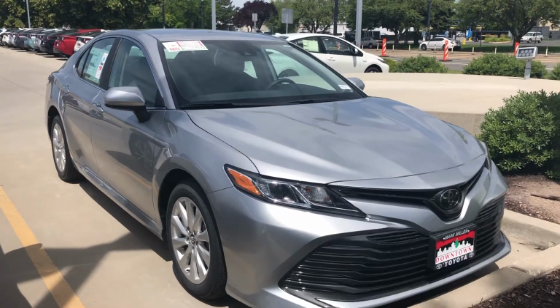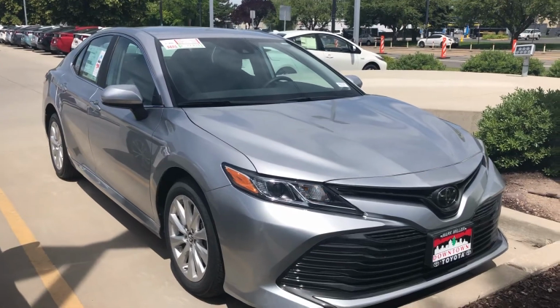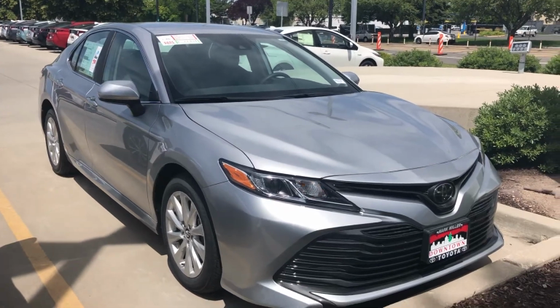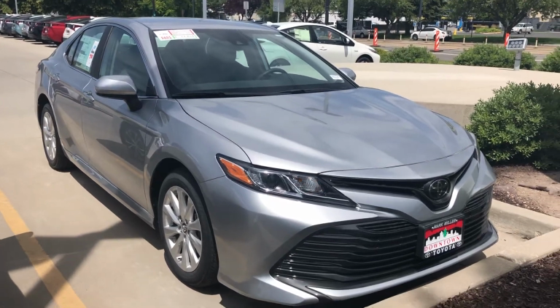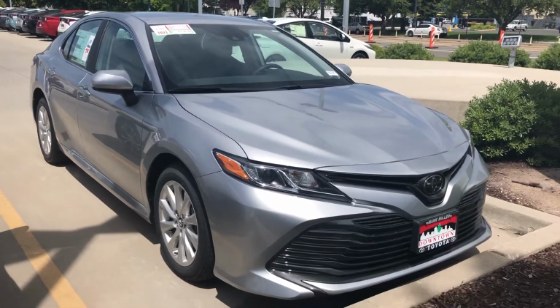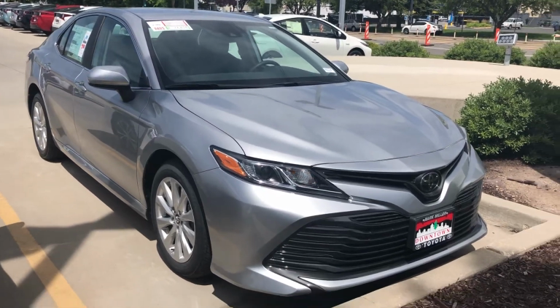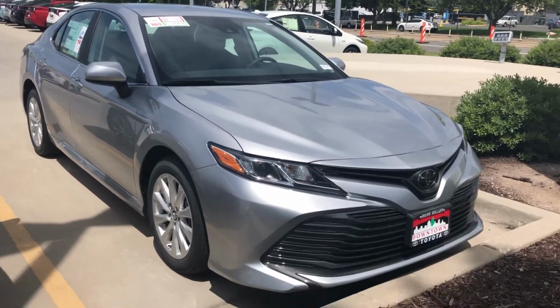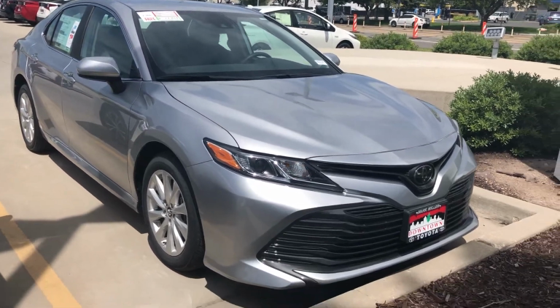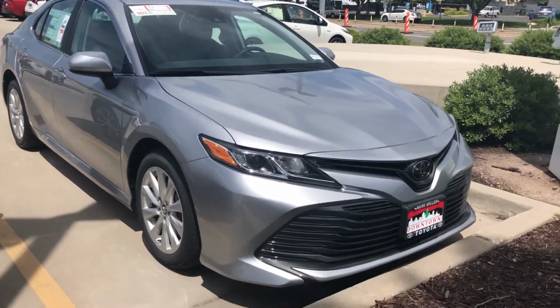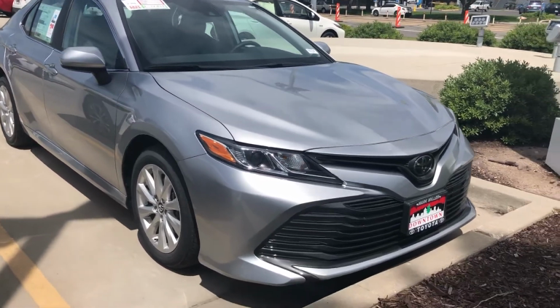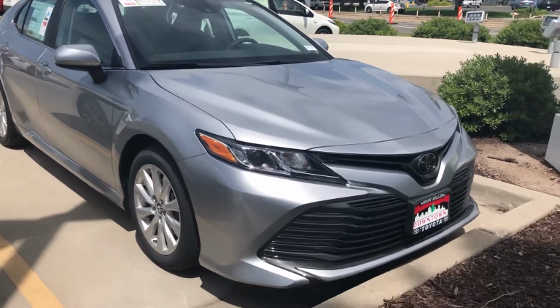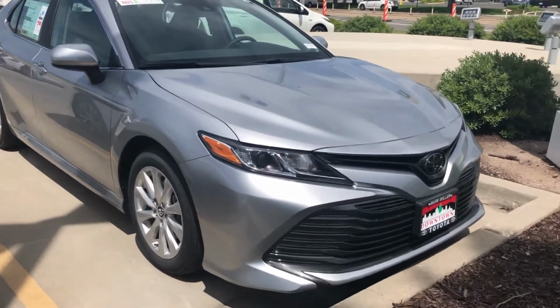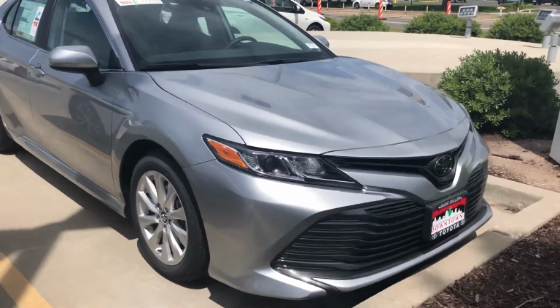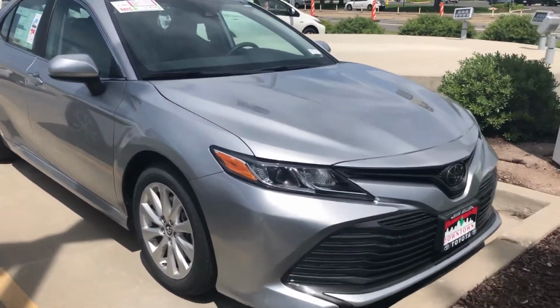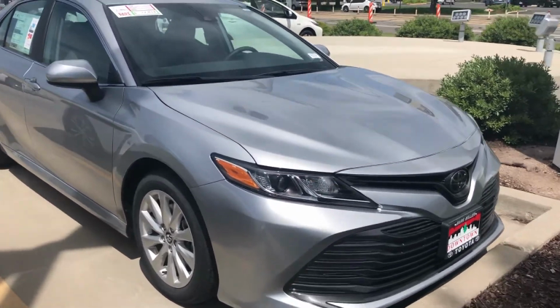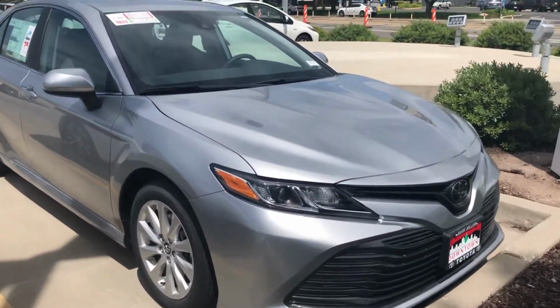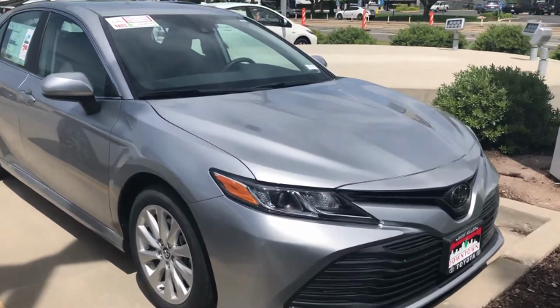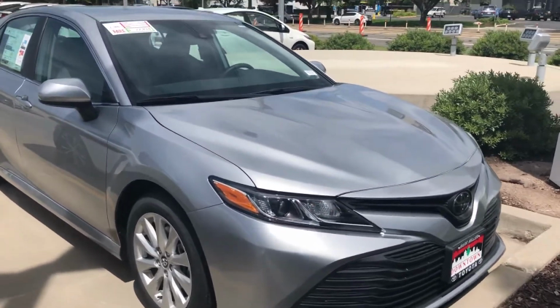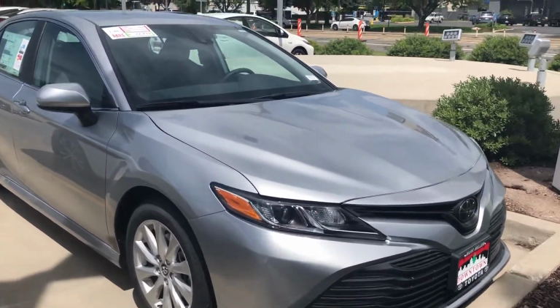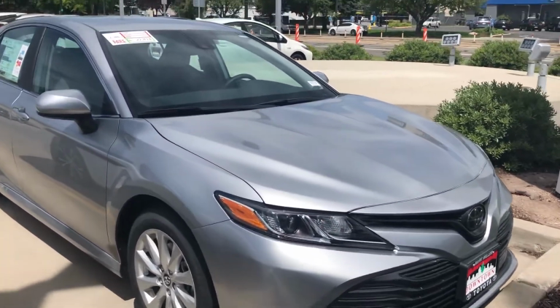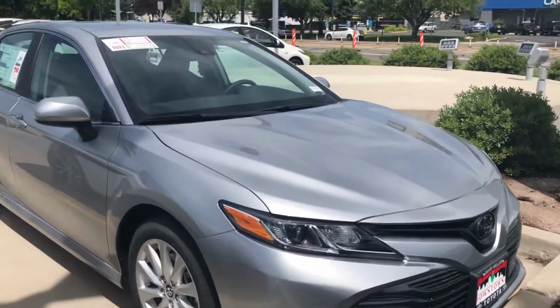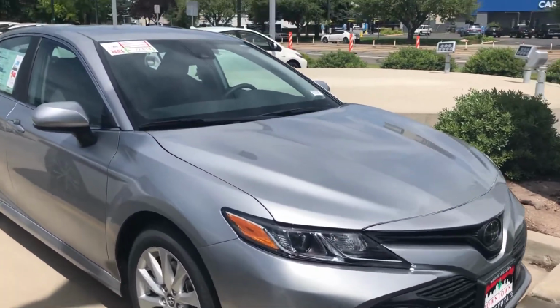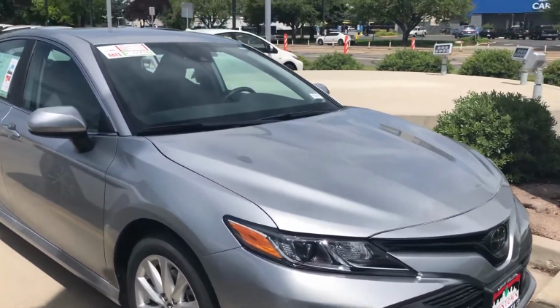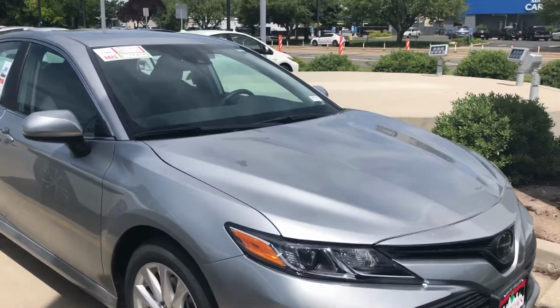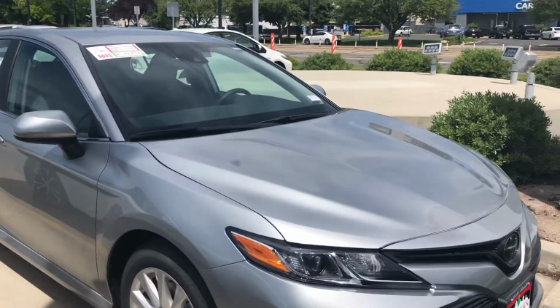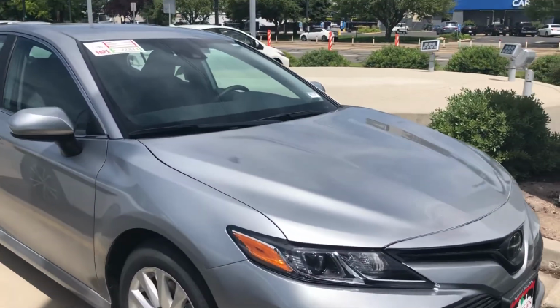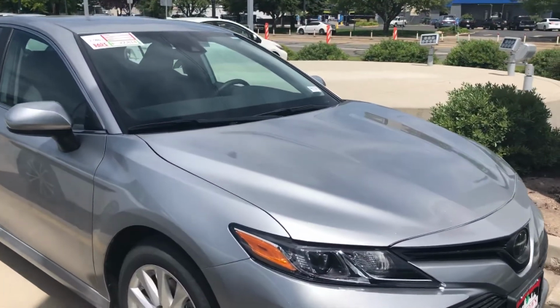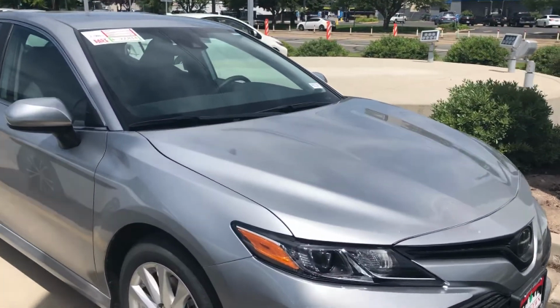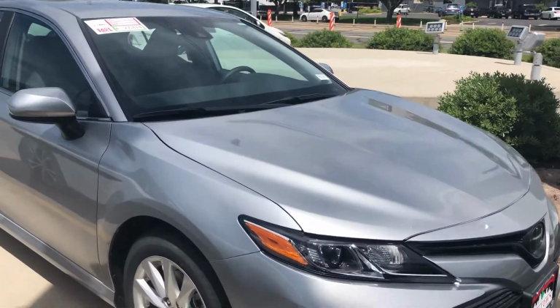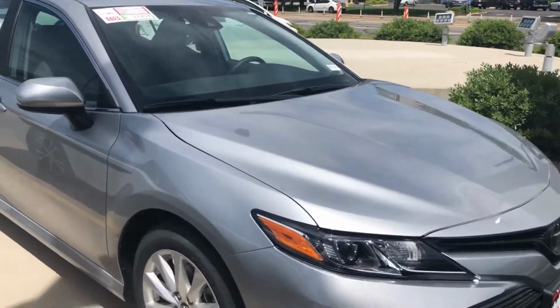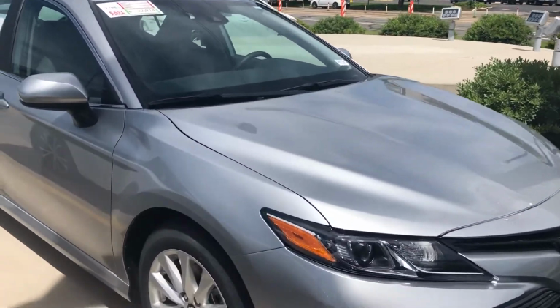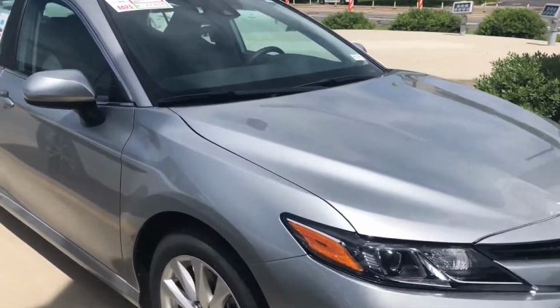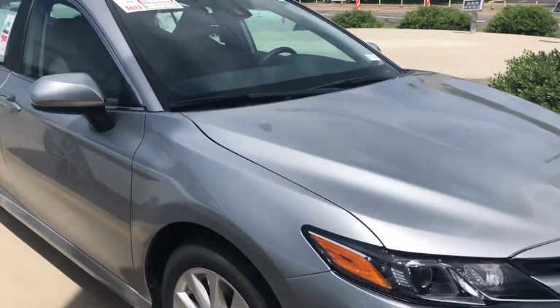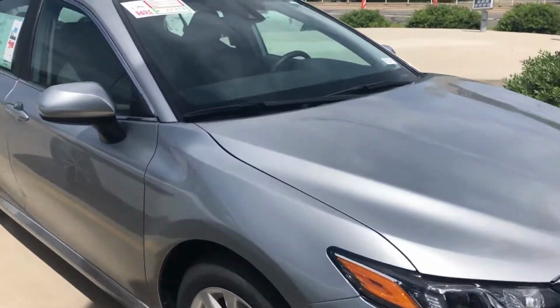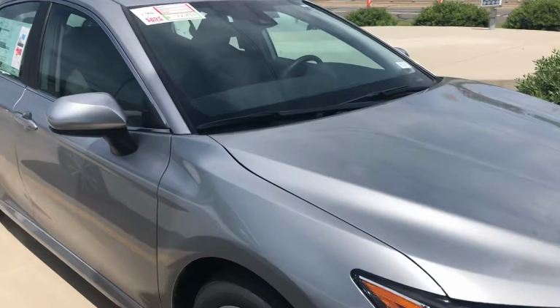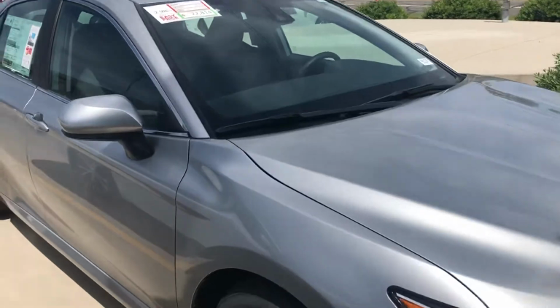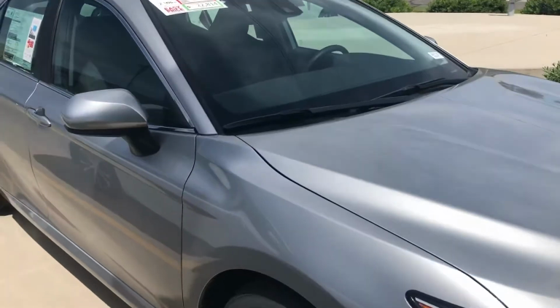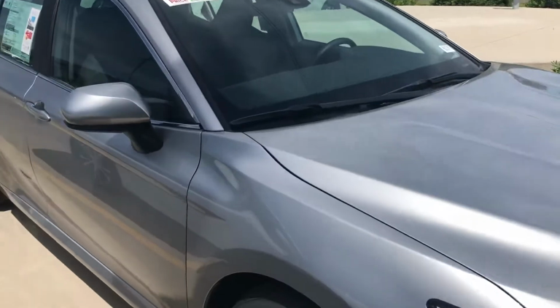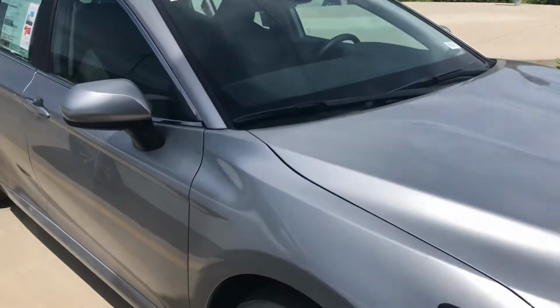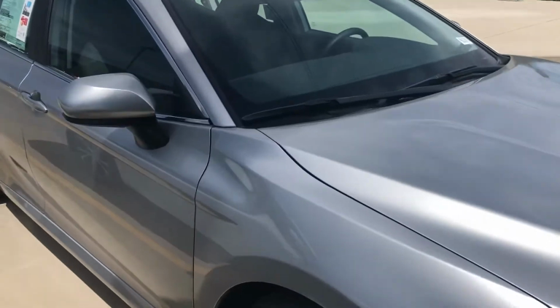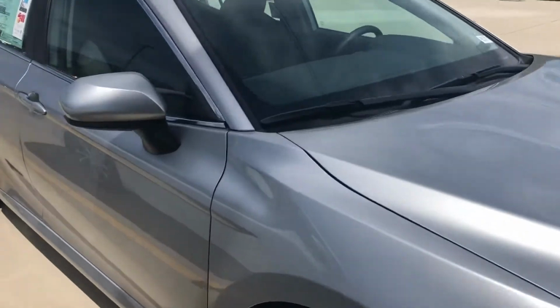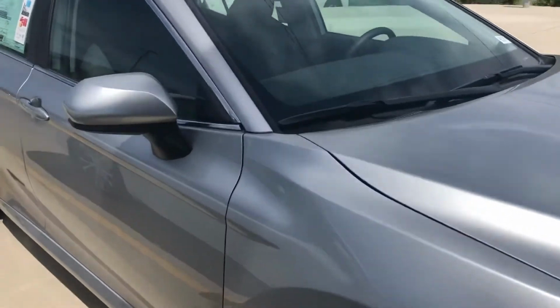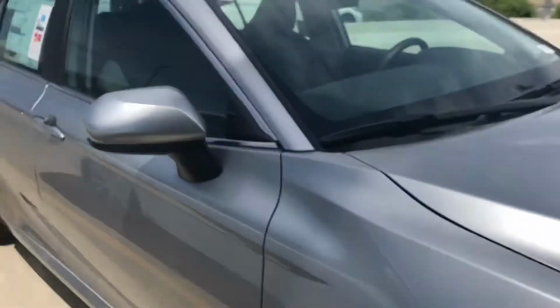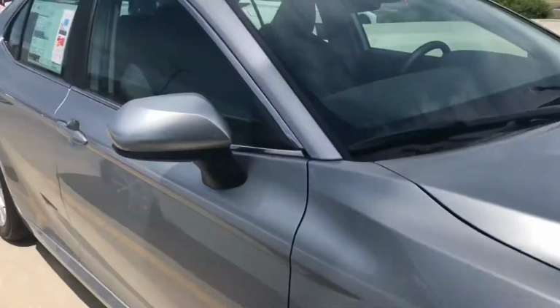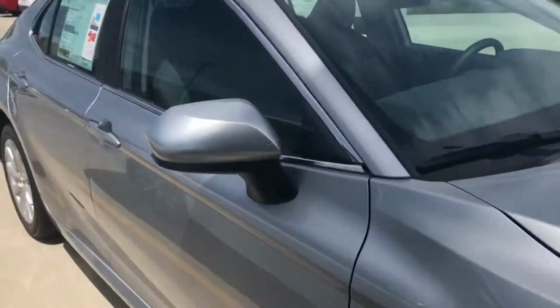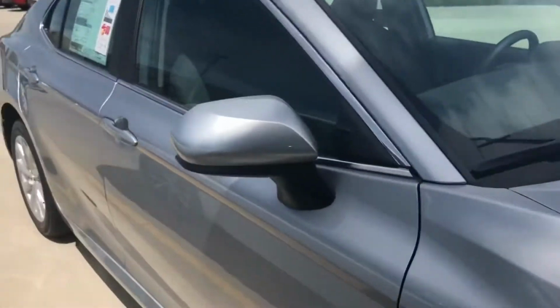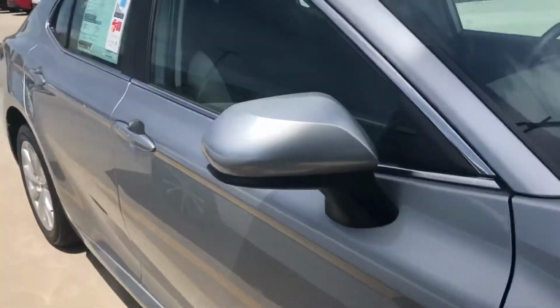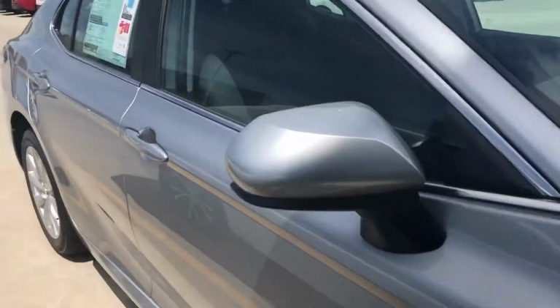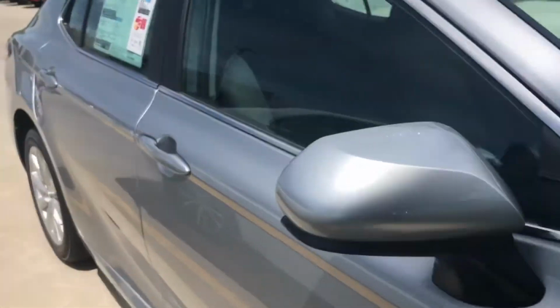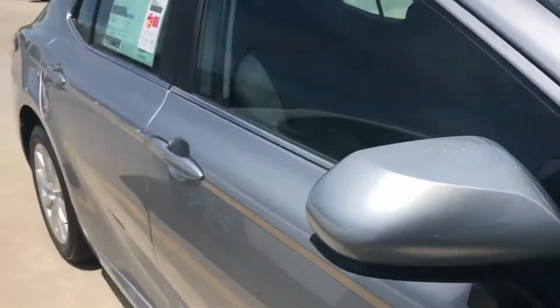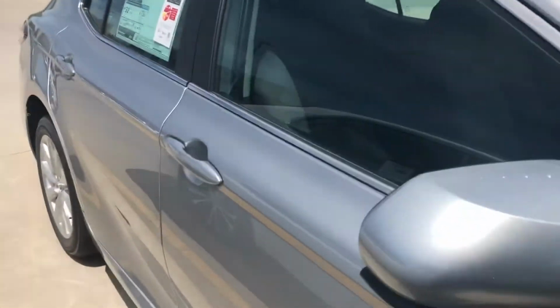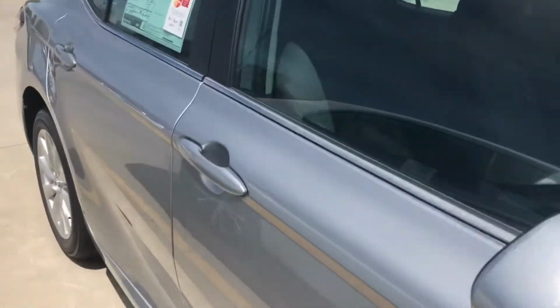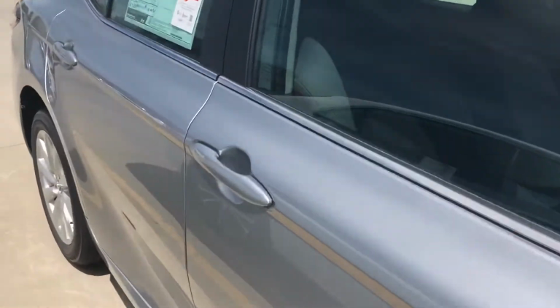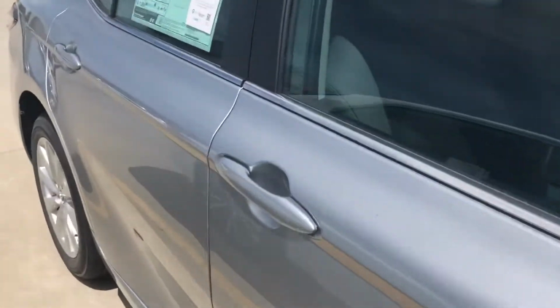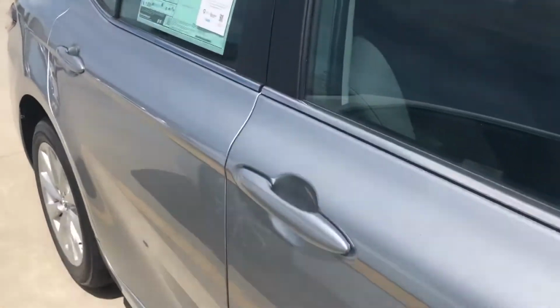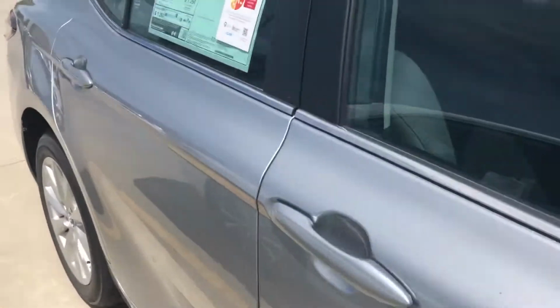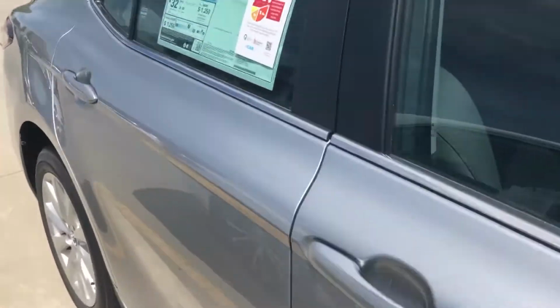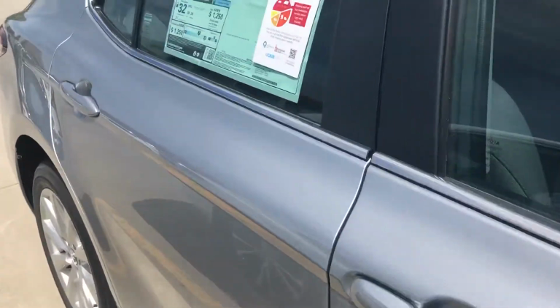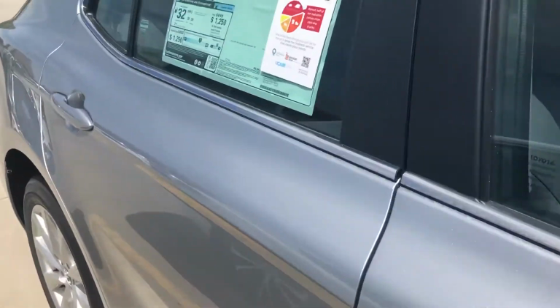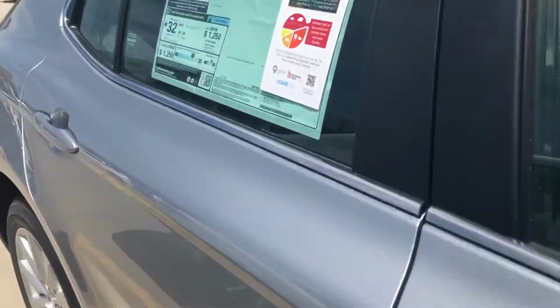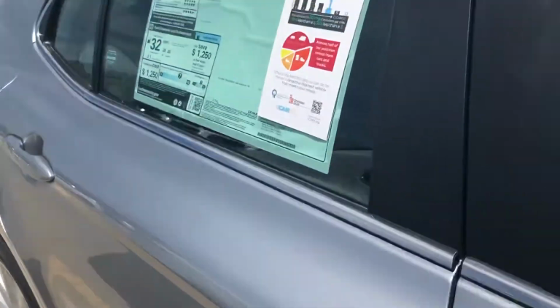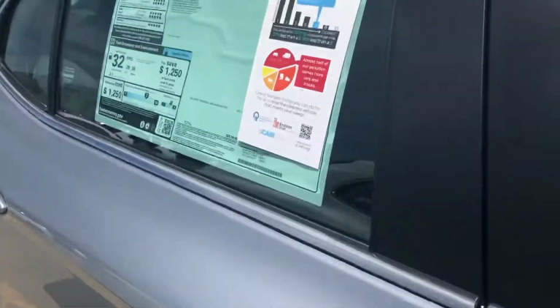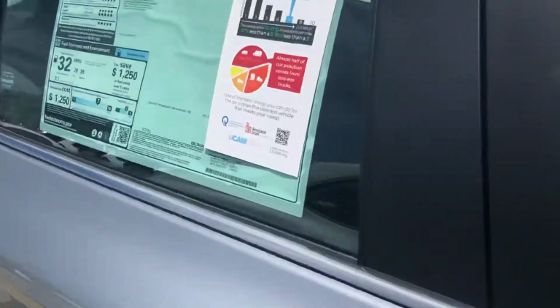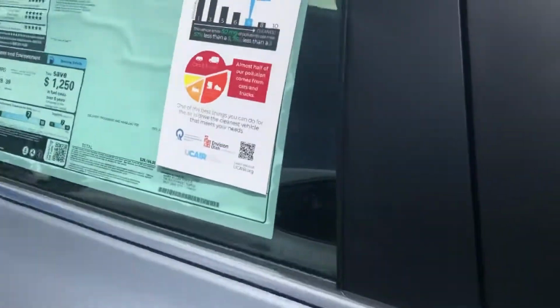Hi Dave, this is Sam here with Mark Miller Toyota. Right here I have for you our 2020 Toyota Camry LE in the color silver.